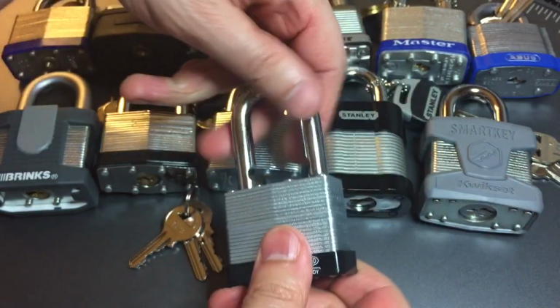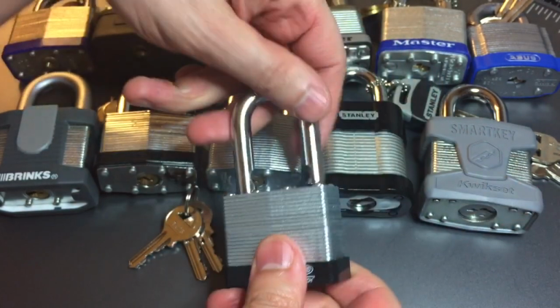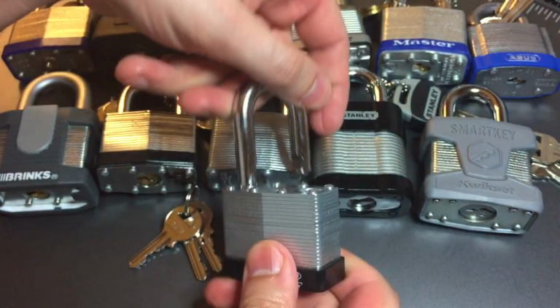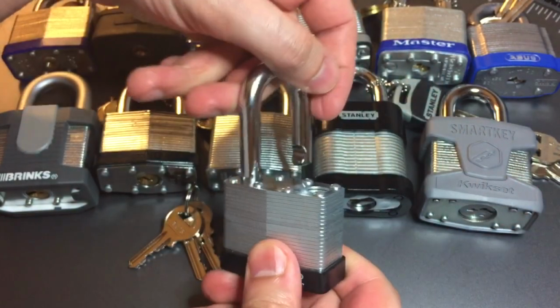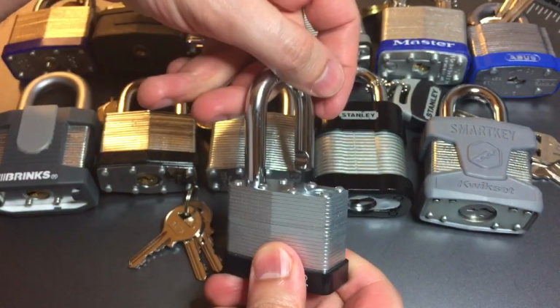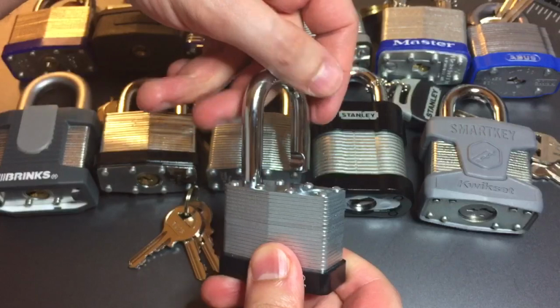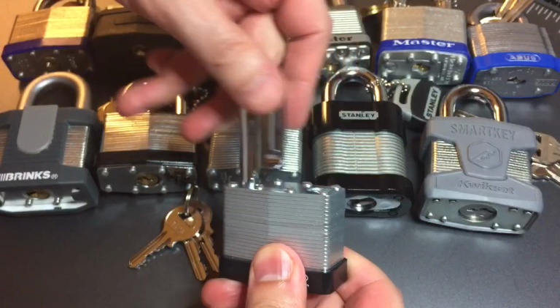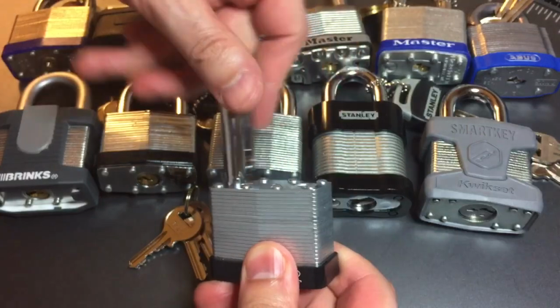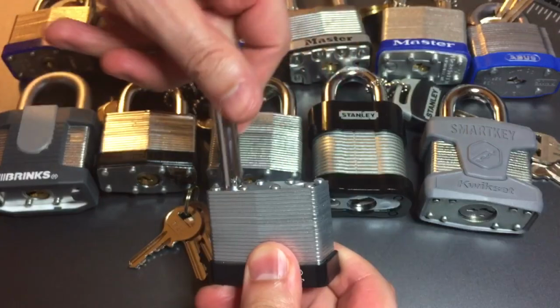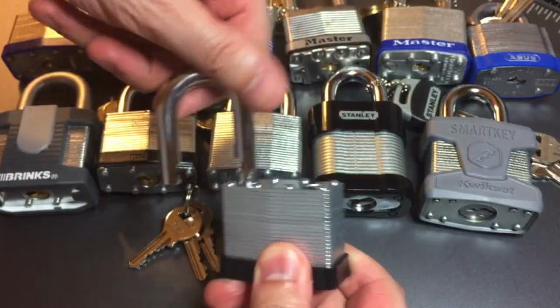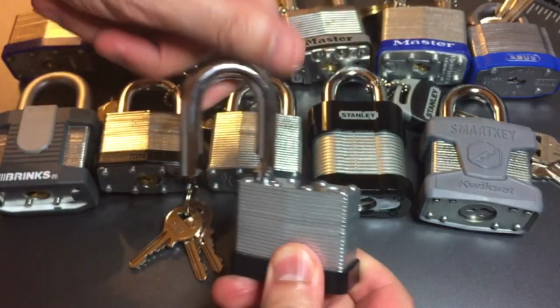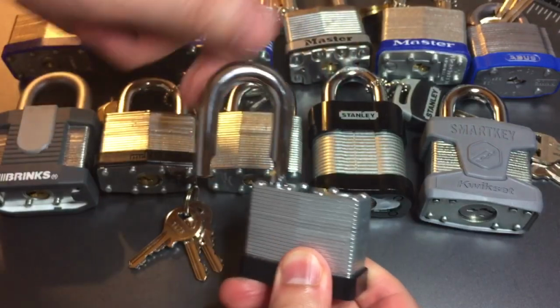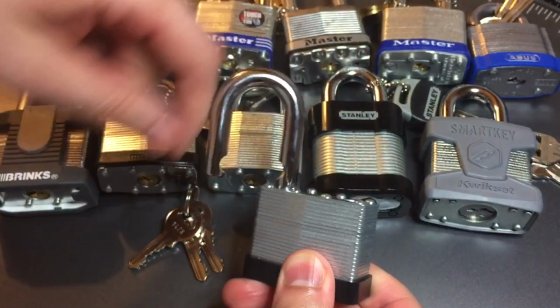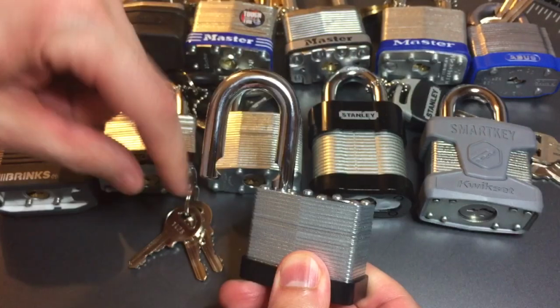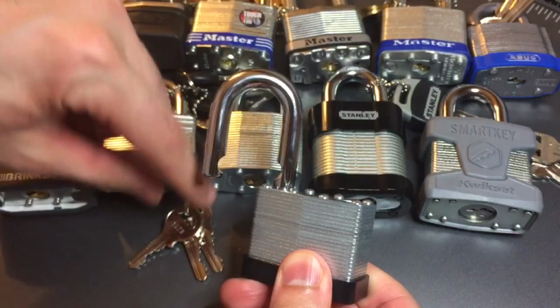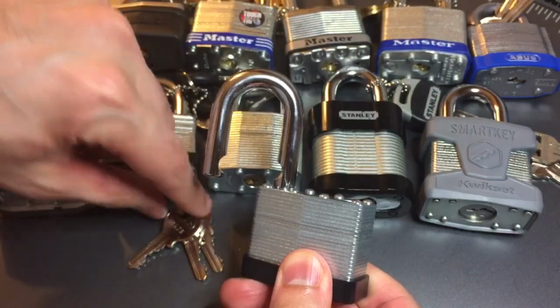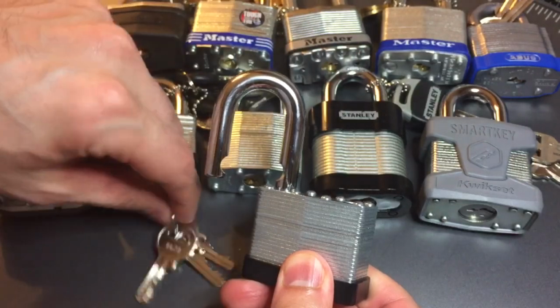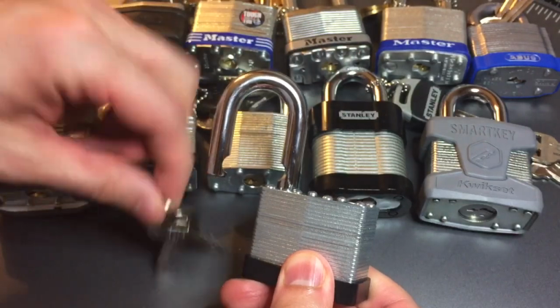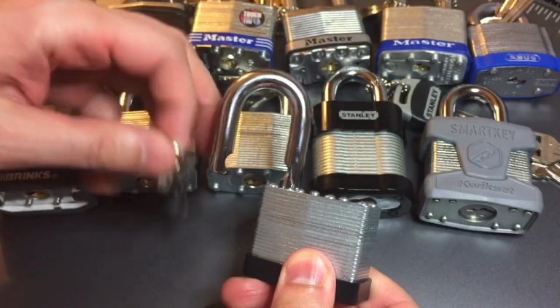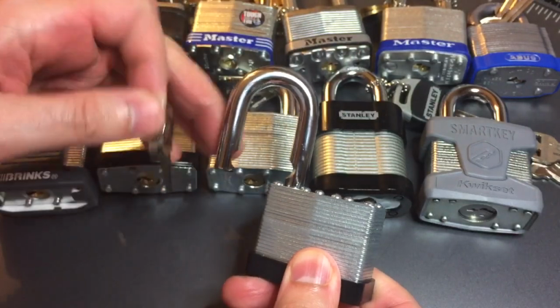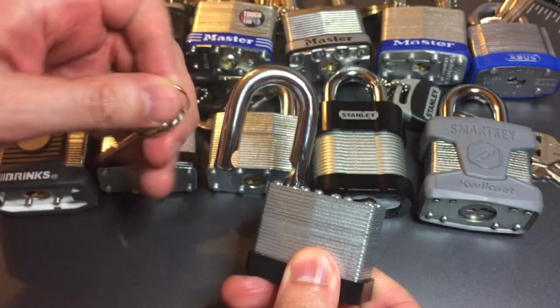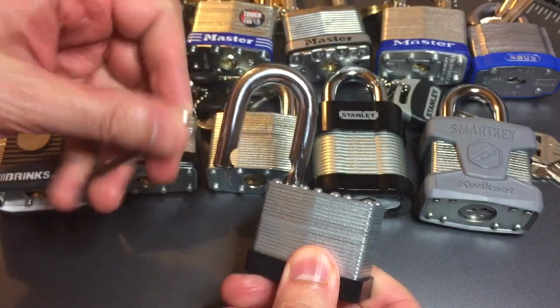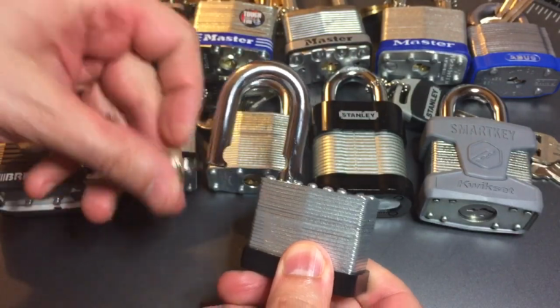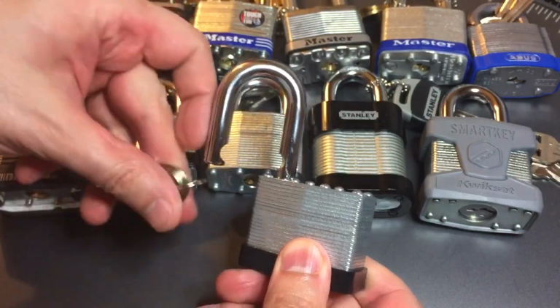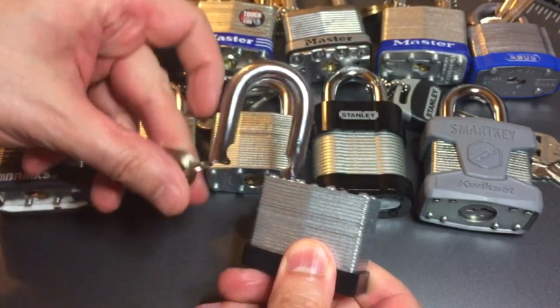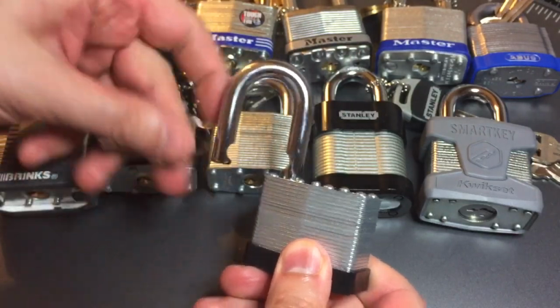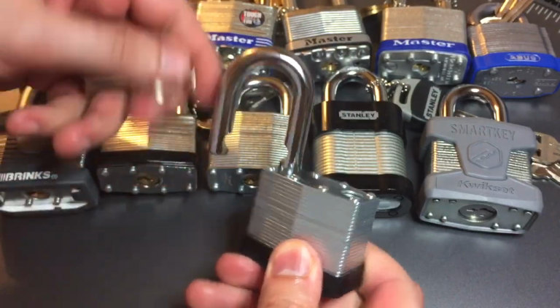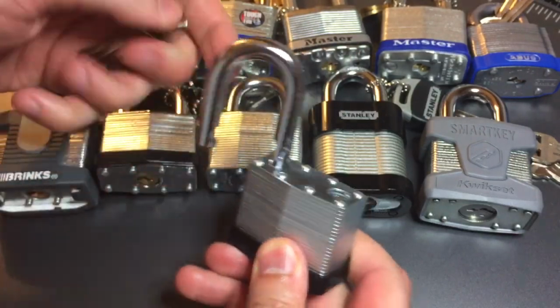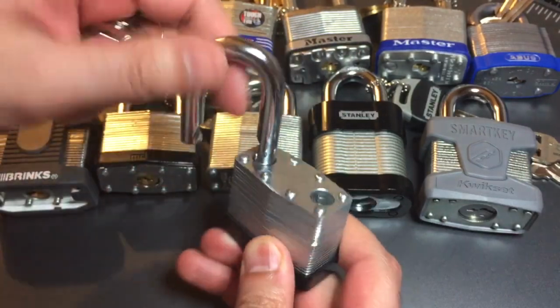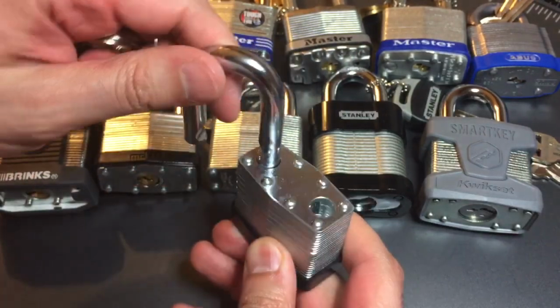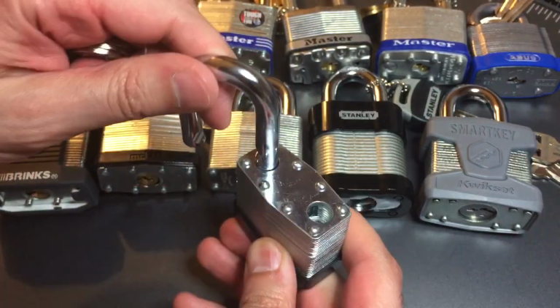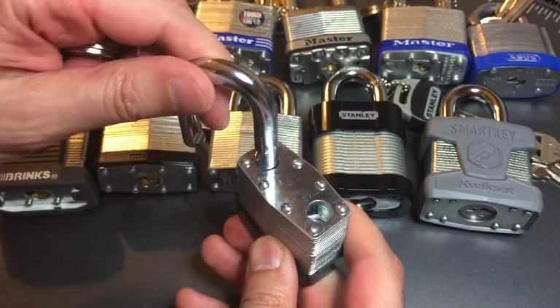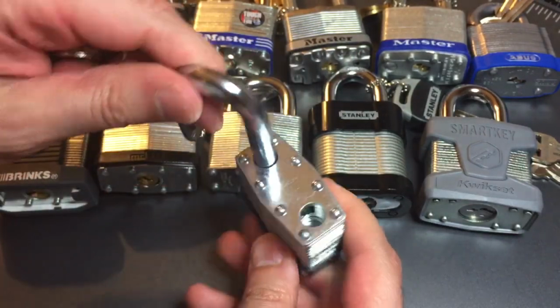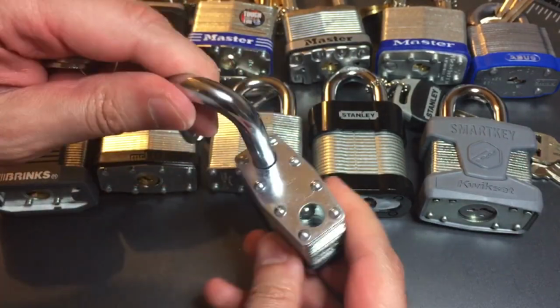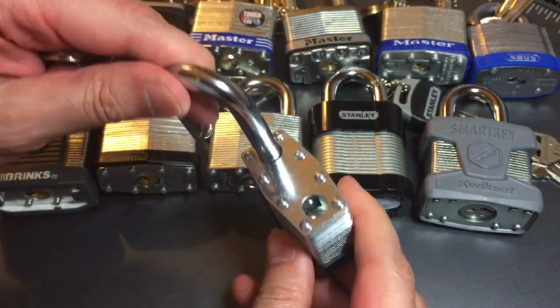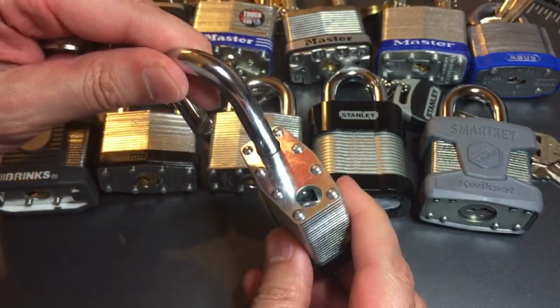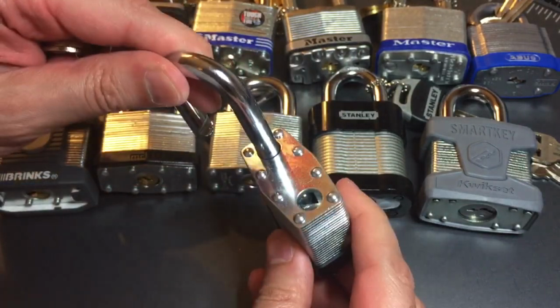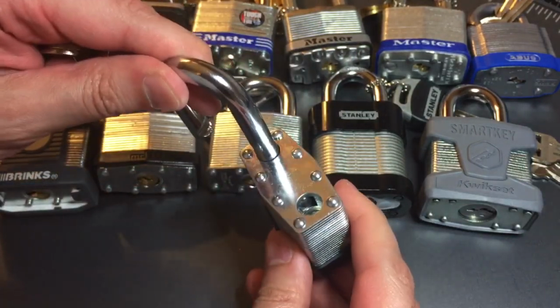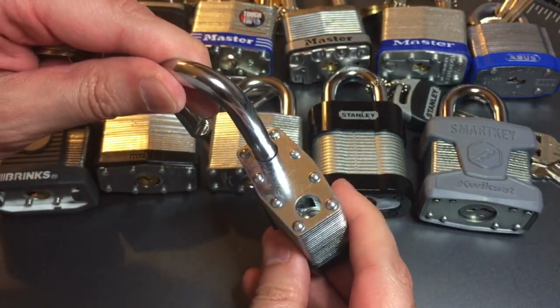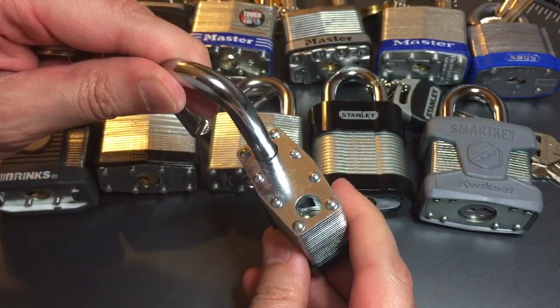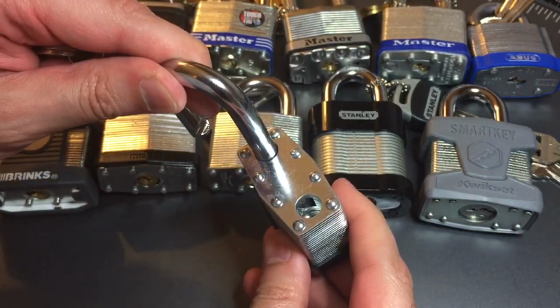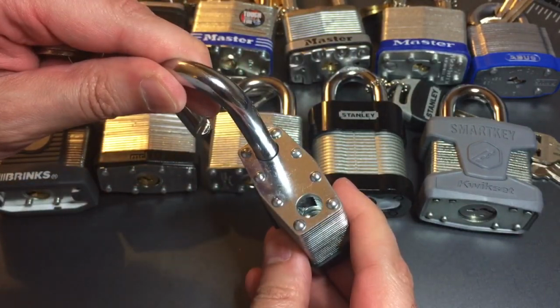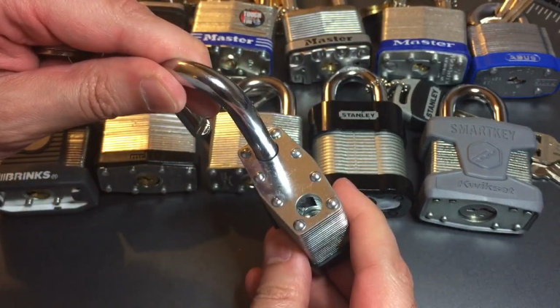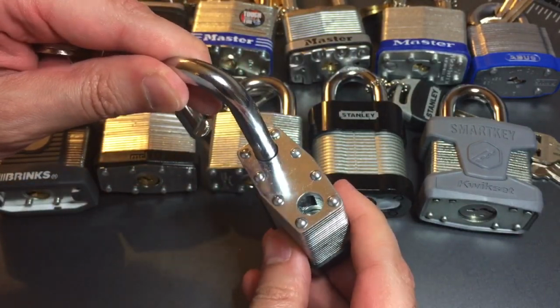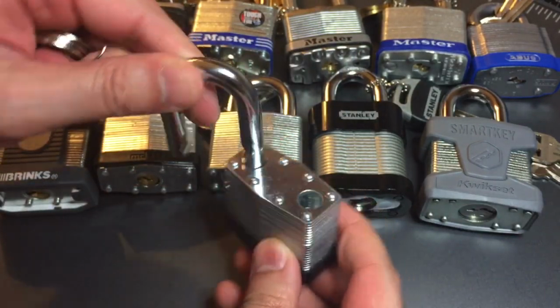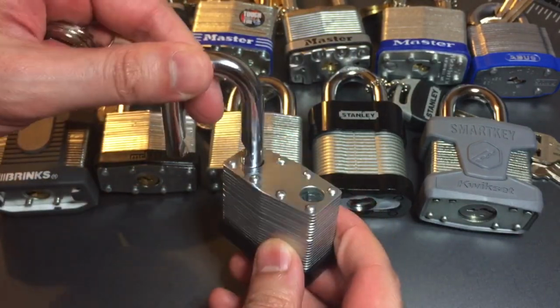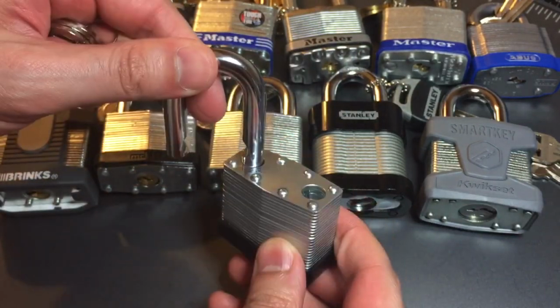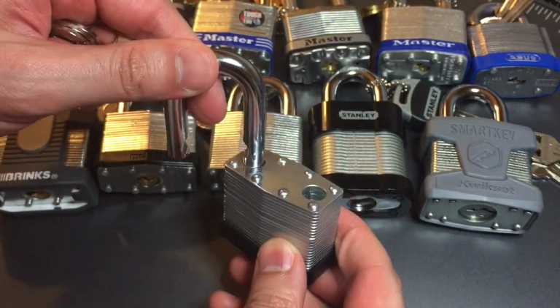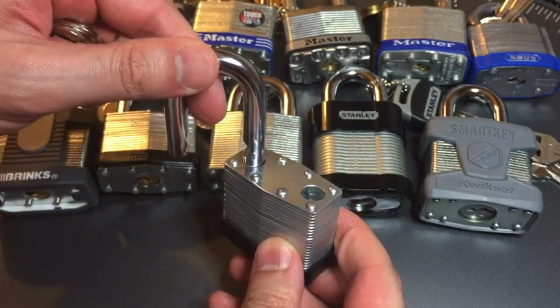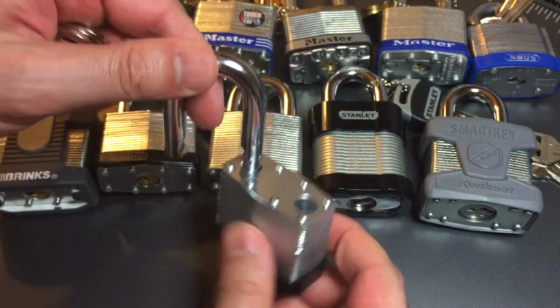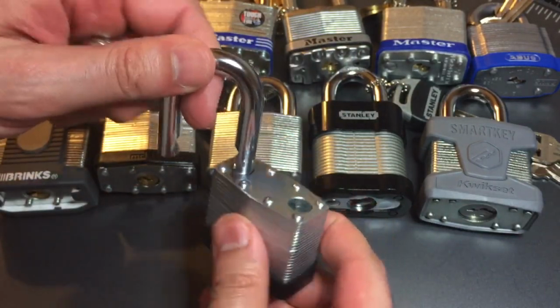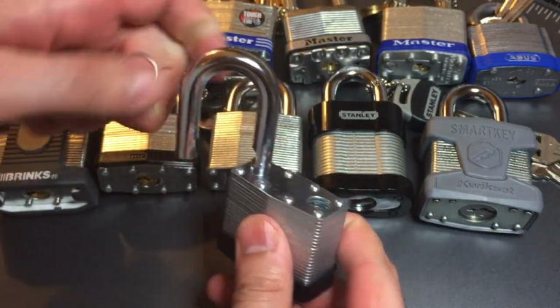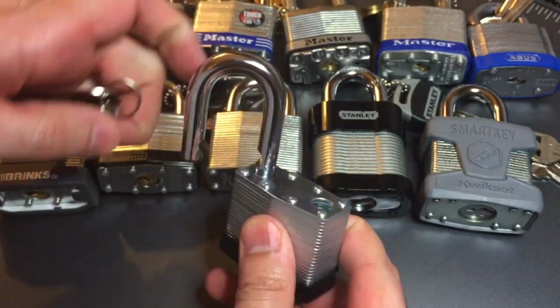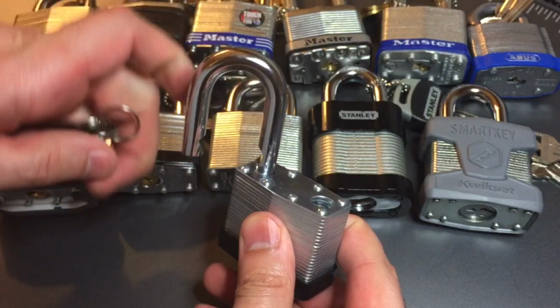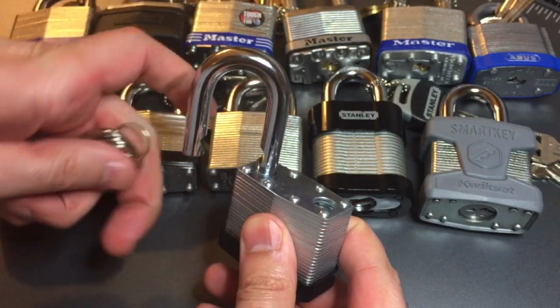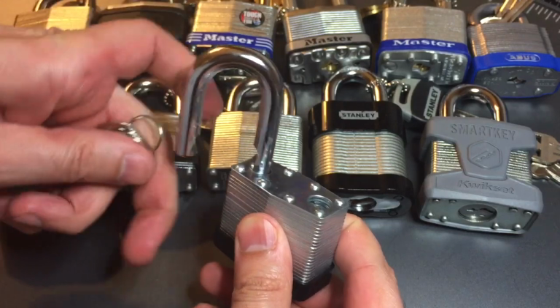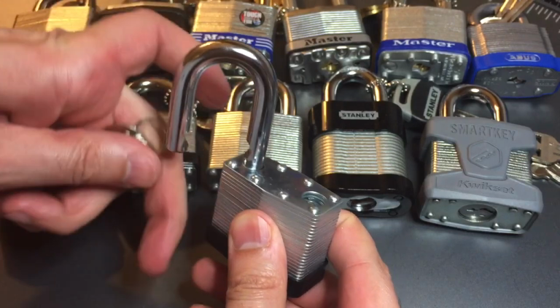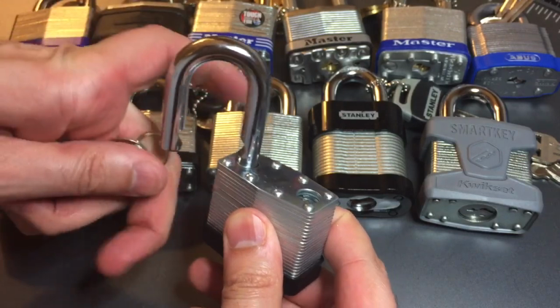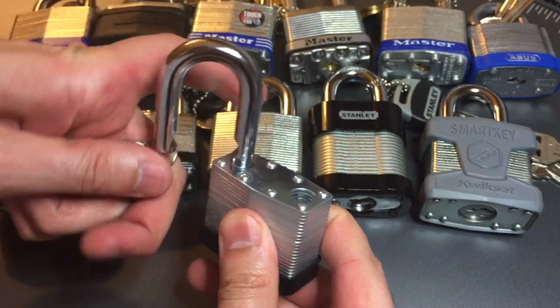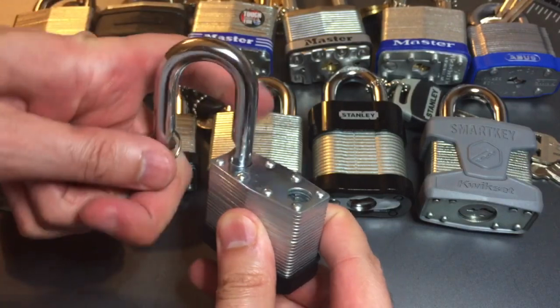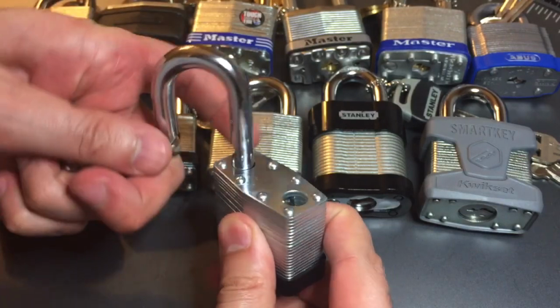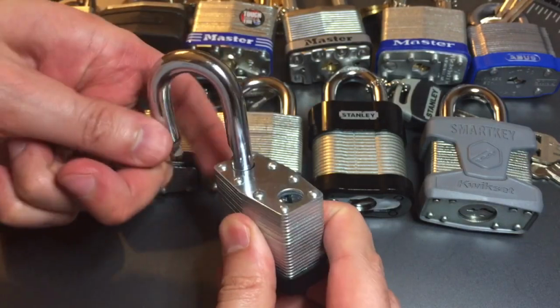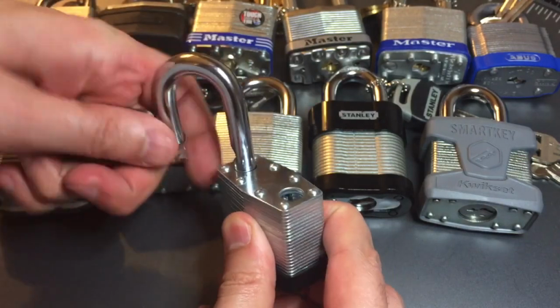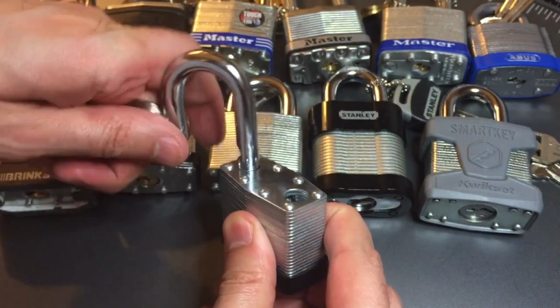So this lock would put up a little bit of a fight. If you can see, we have a ball-bearing locking mechanism there. Very nice.